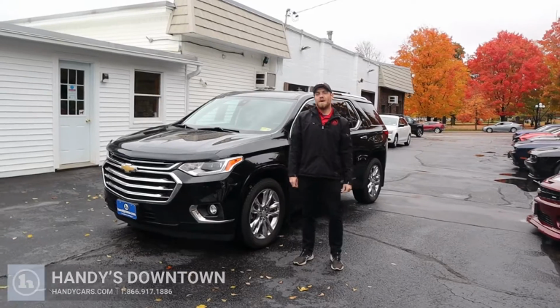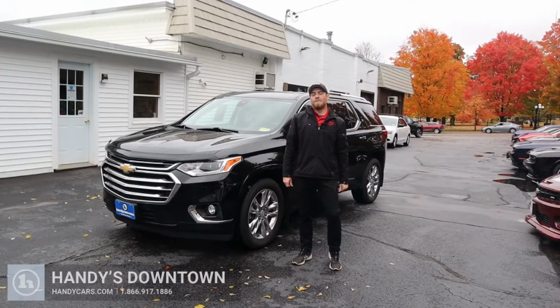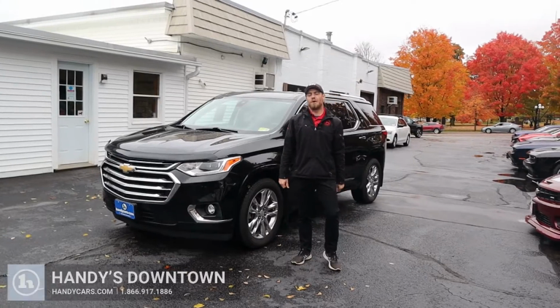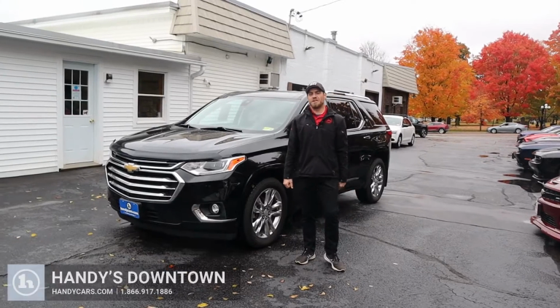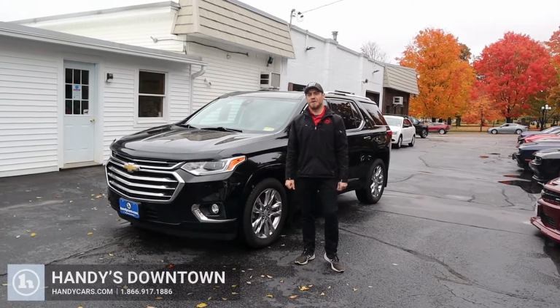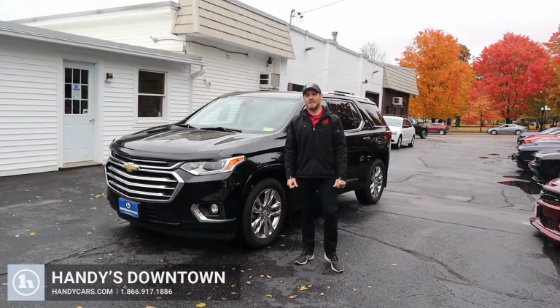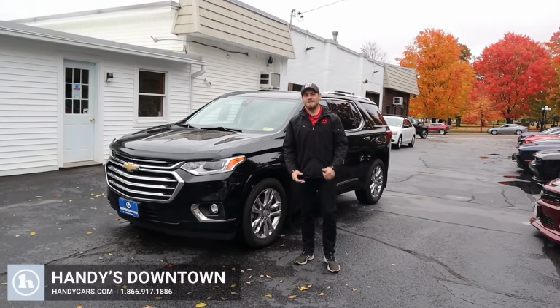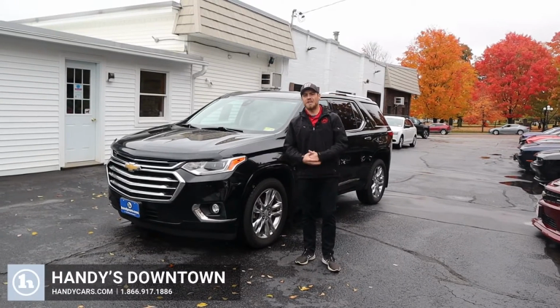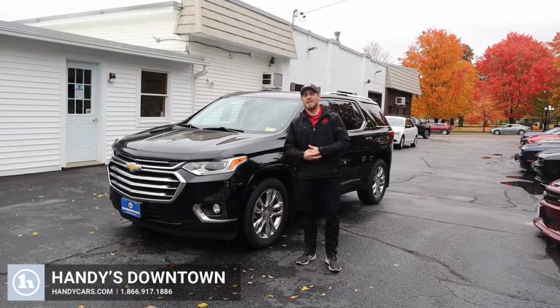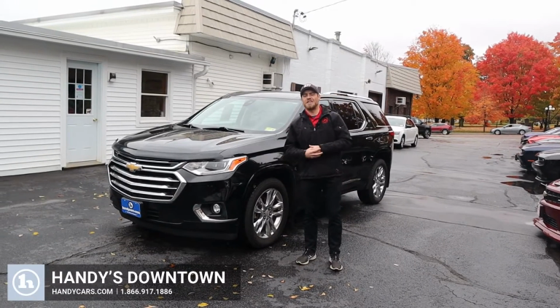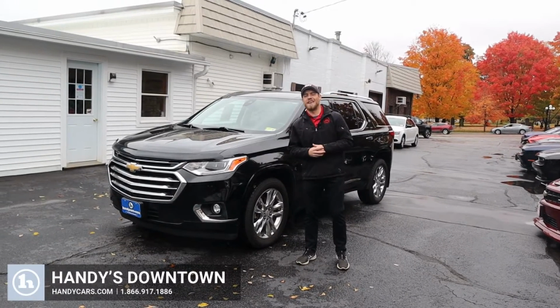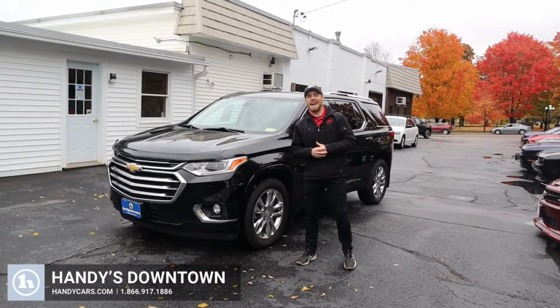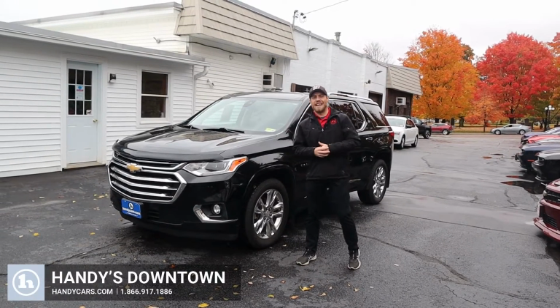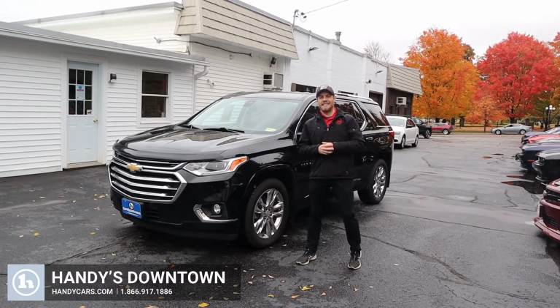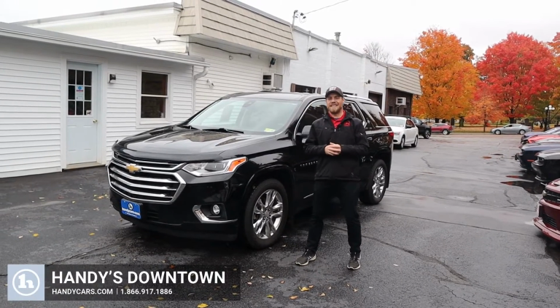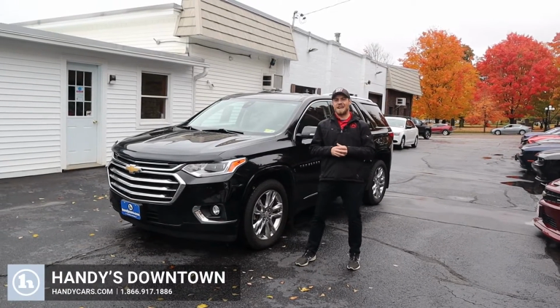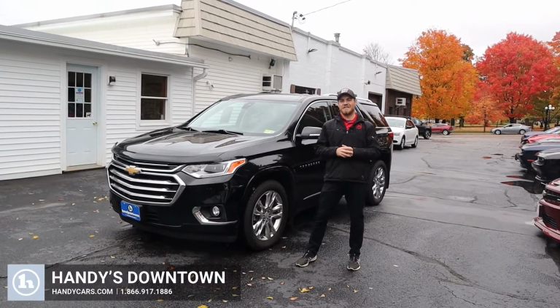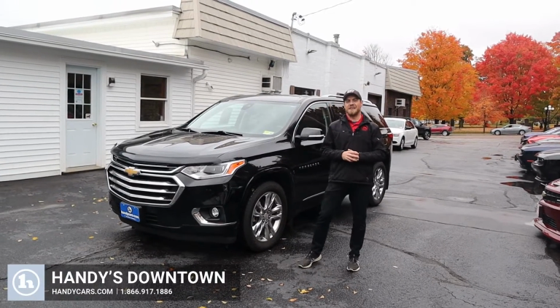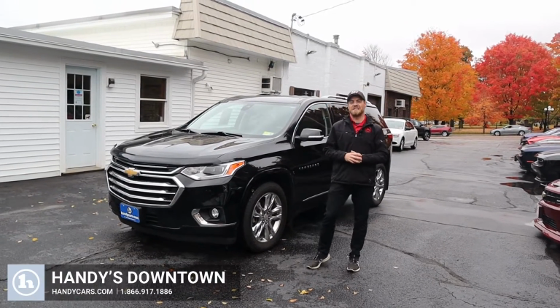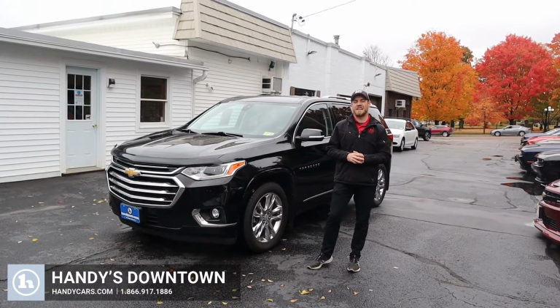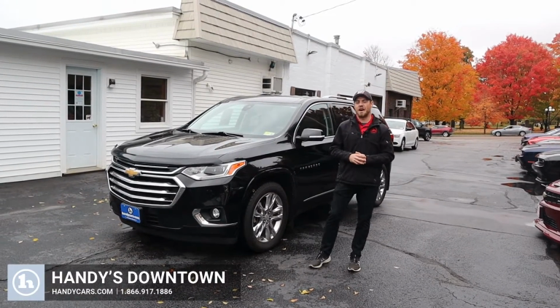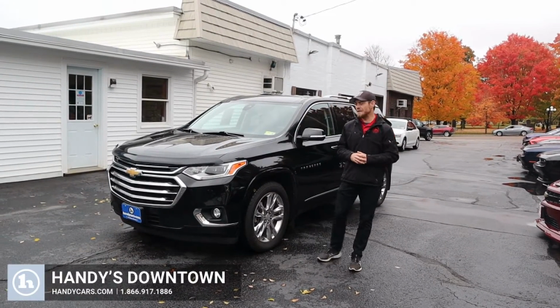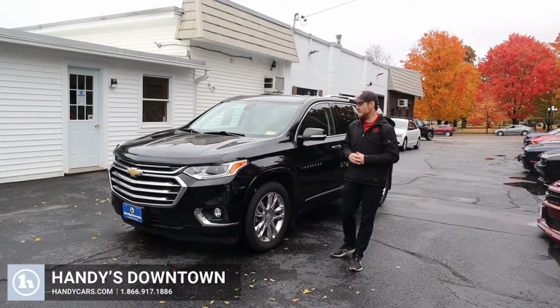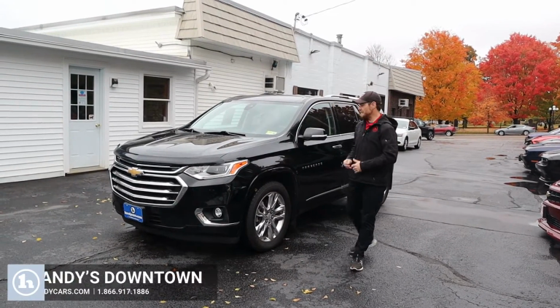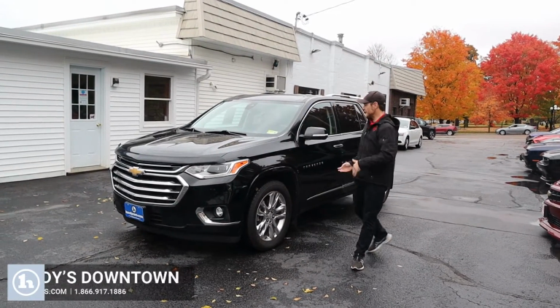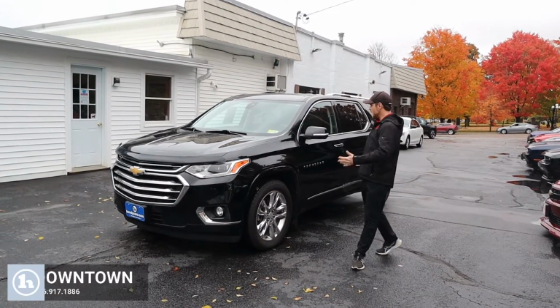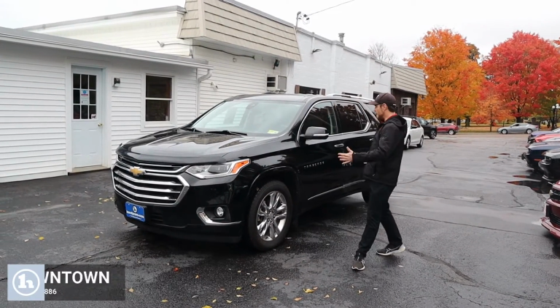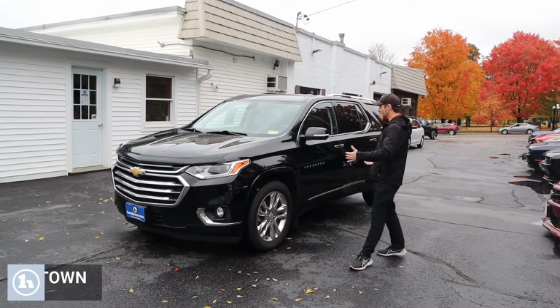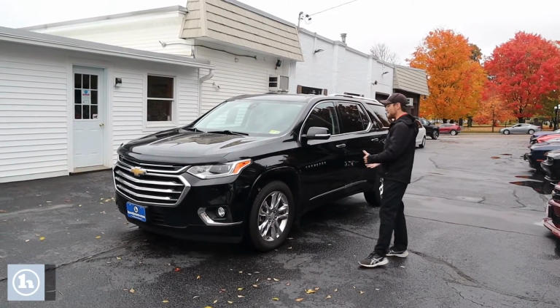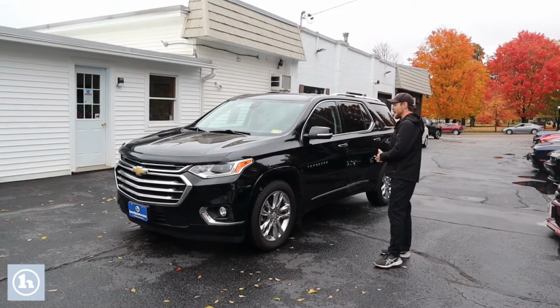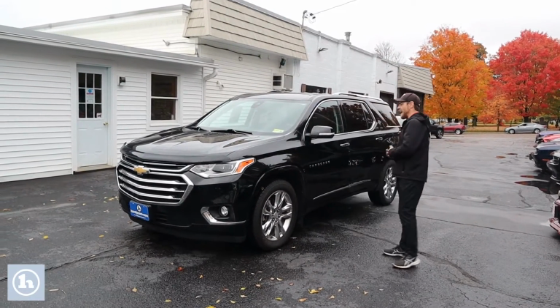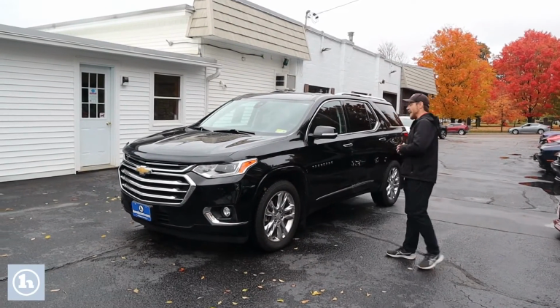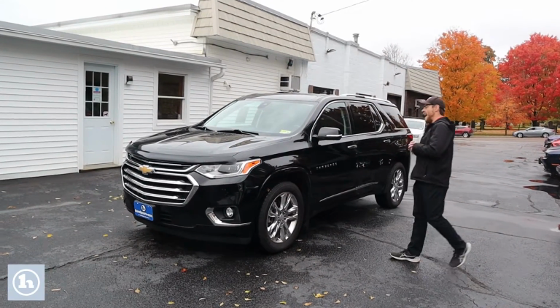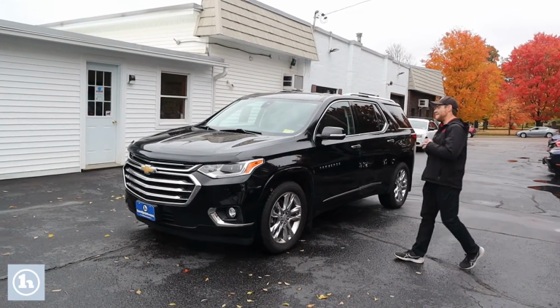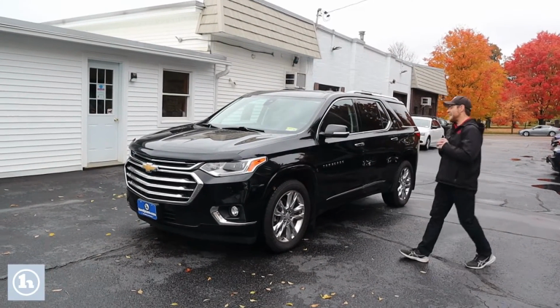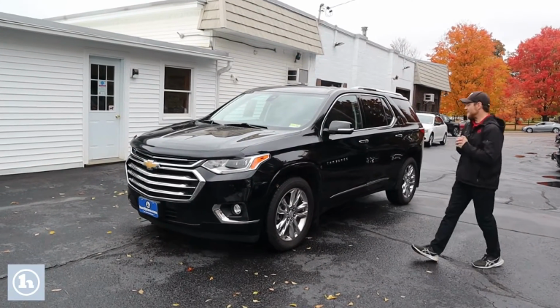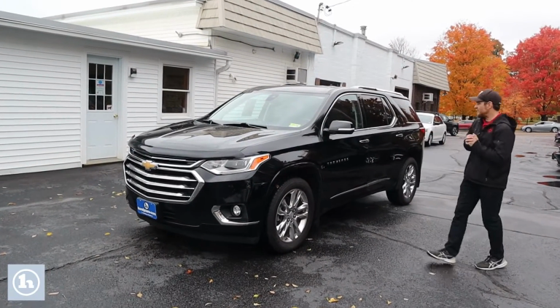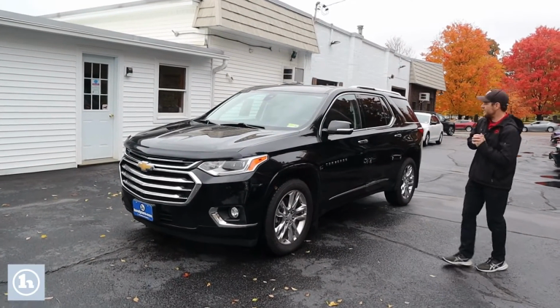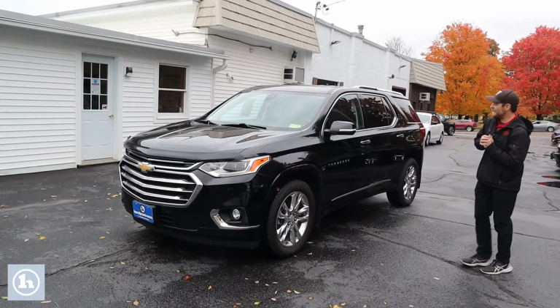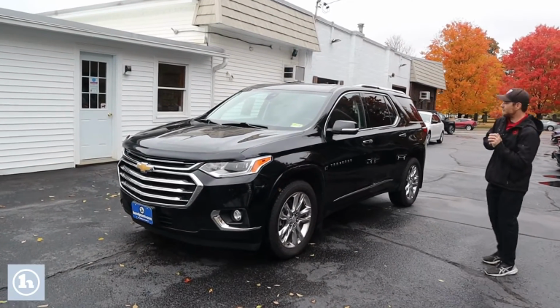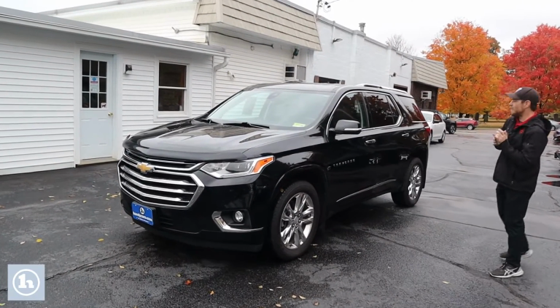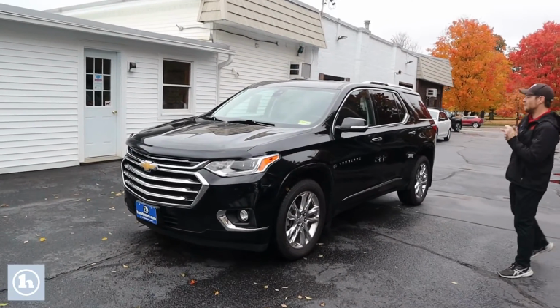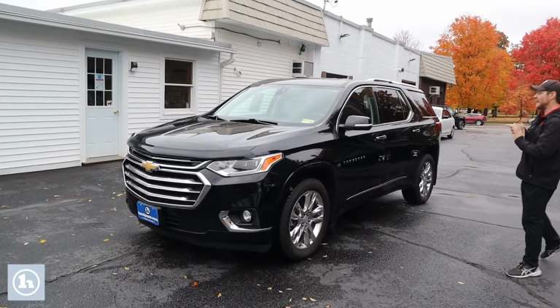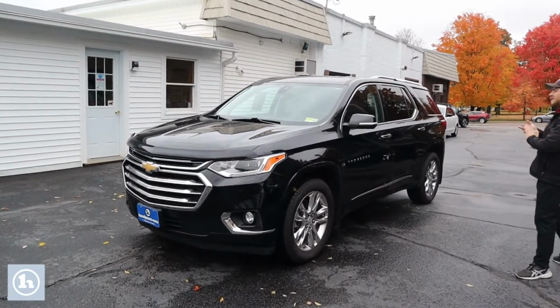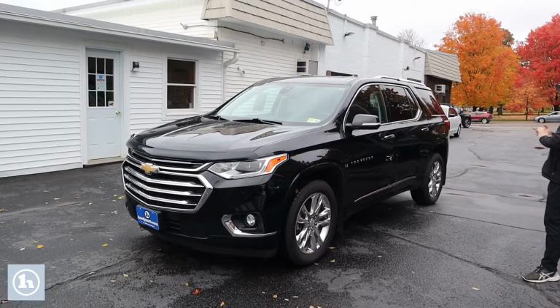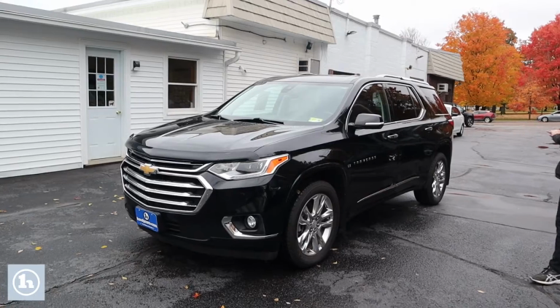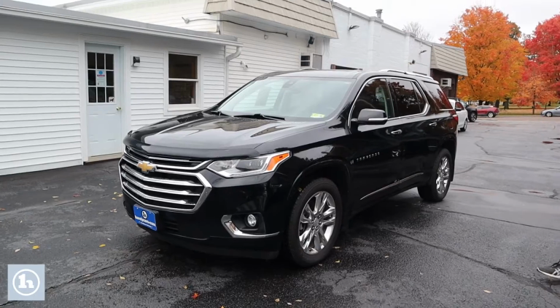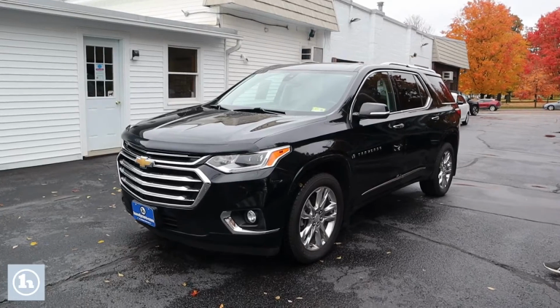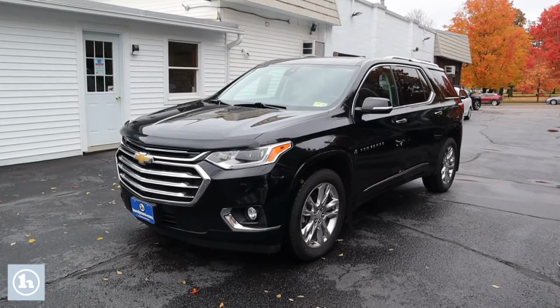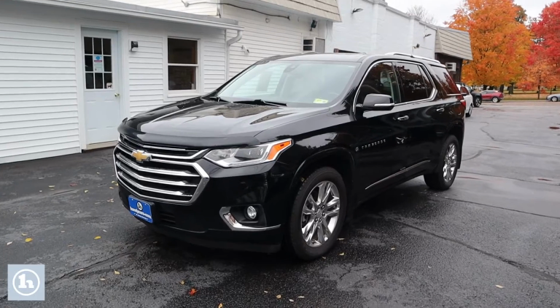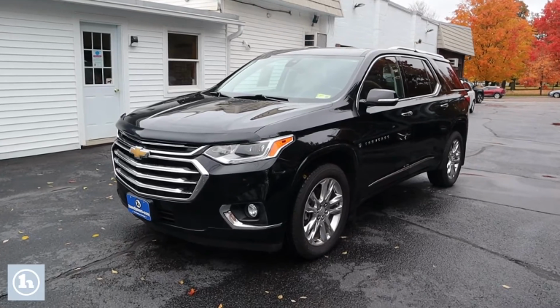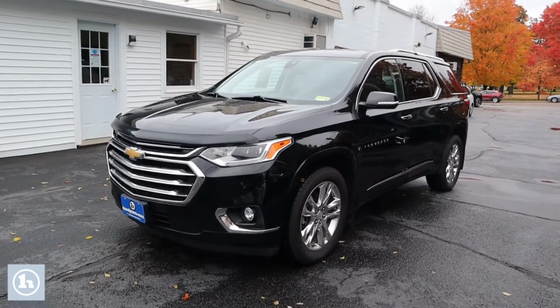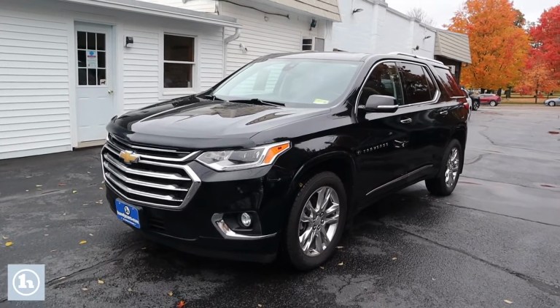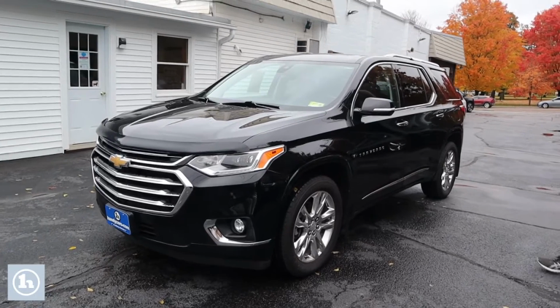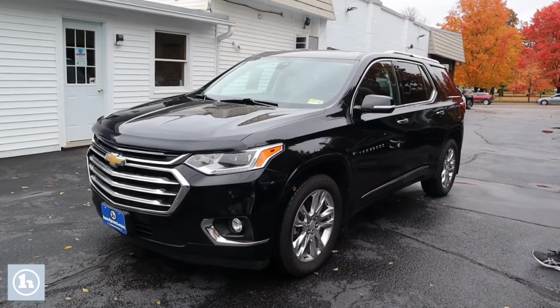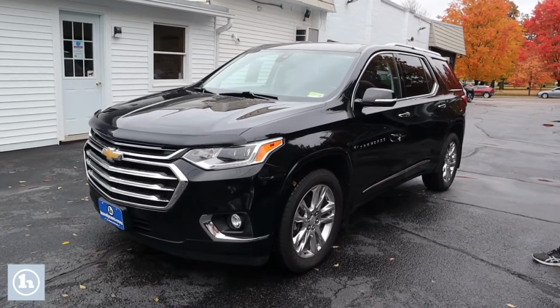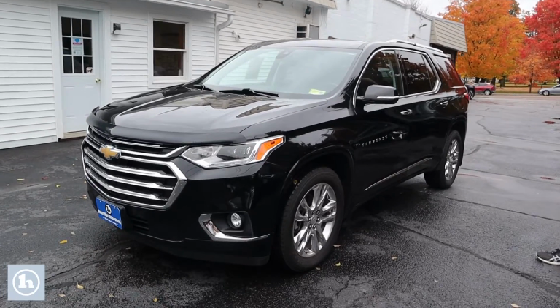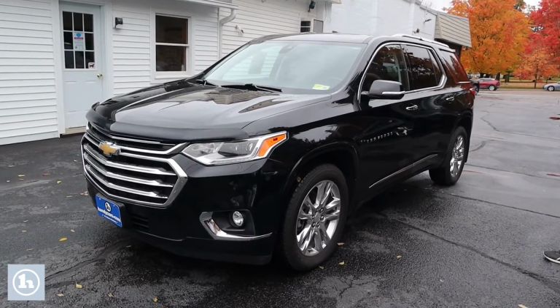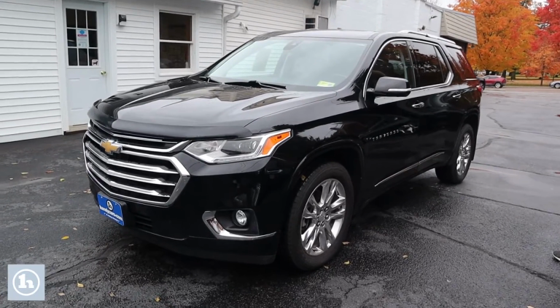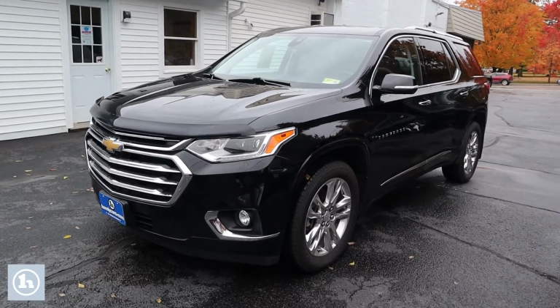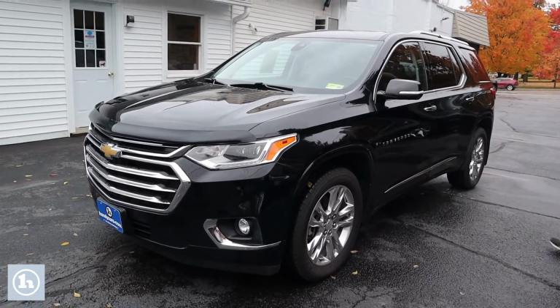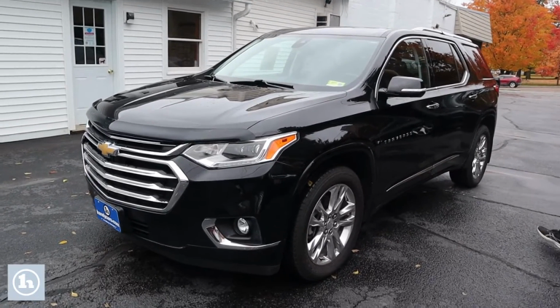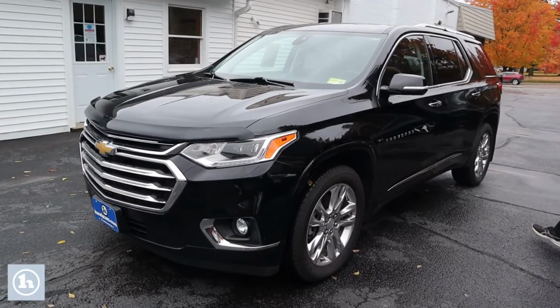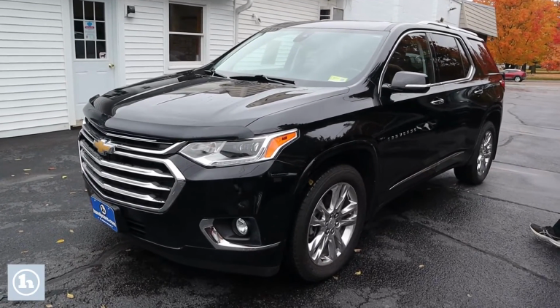Morning Julie, Josh here at Handy's downtown in St. Albans. Behind me I have that Chevrolet Traverse High Country that you had inquired about.